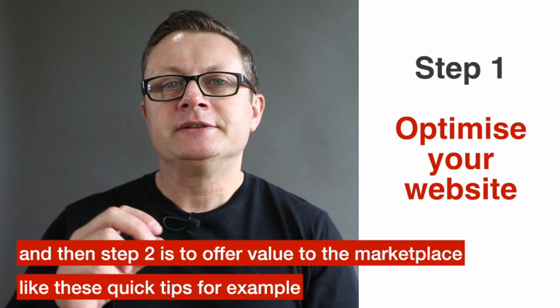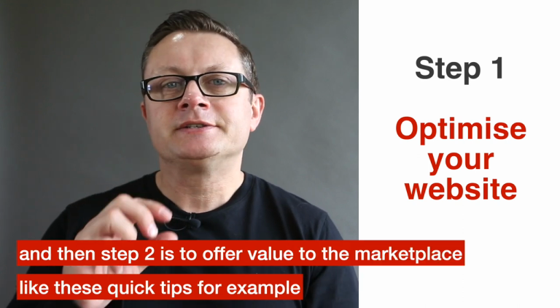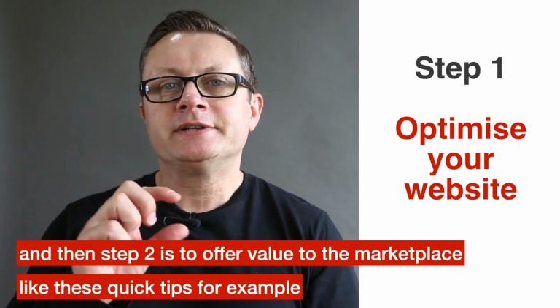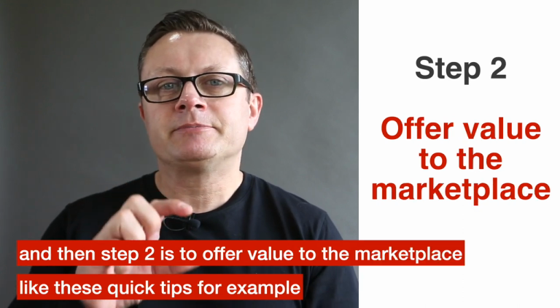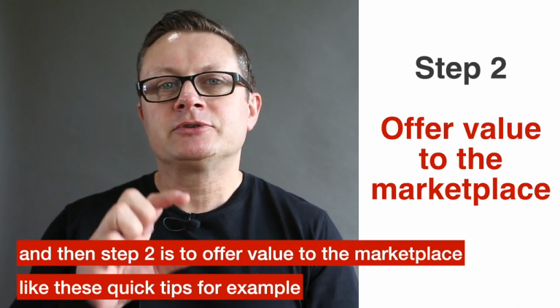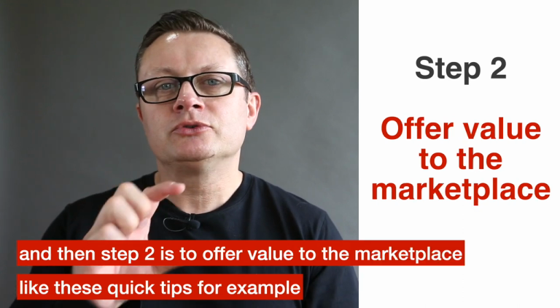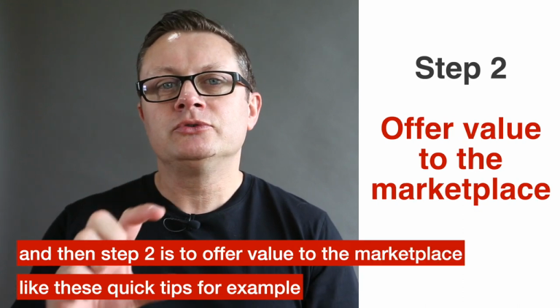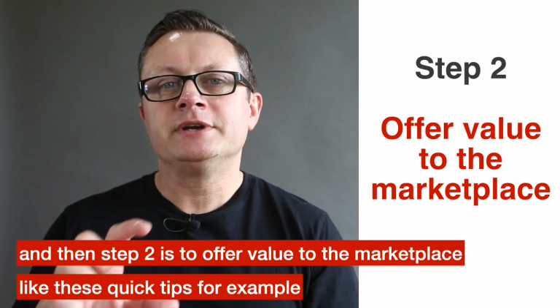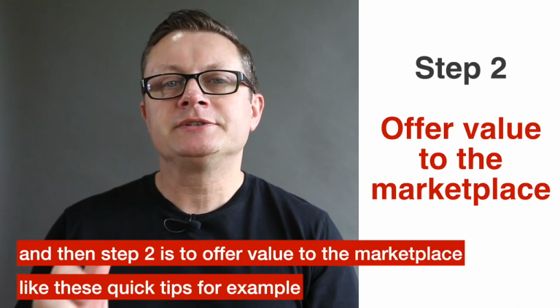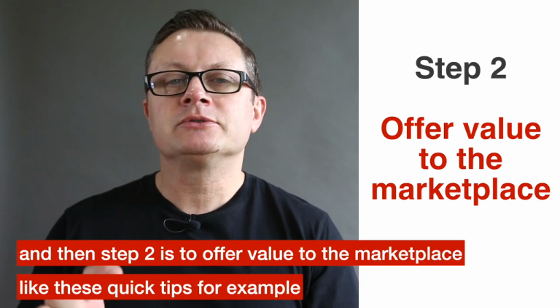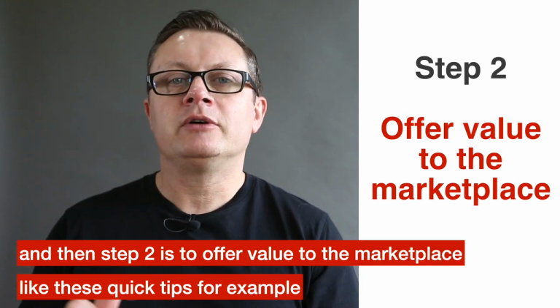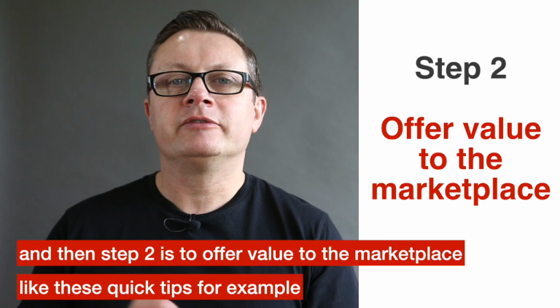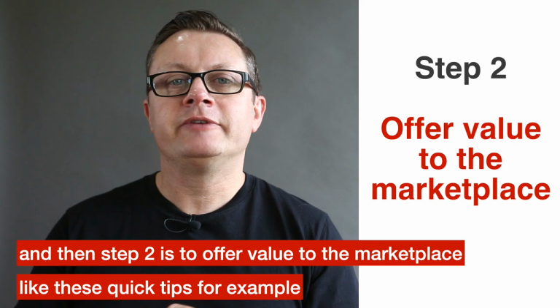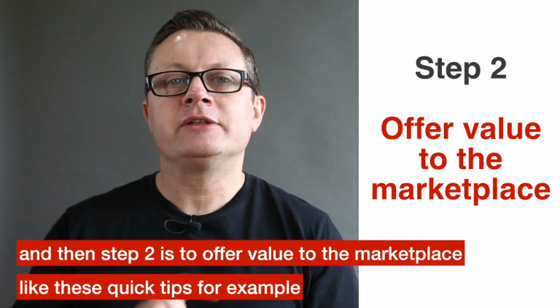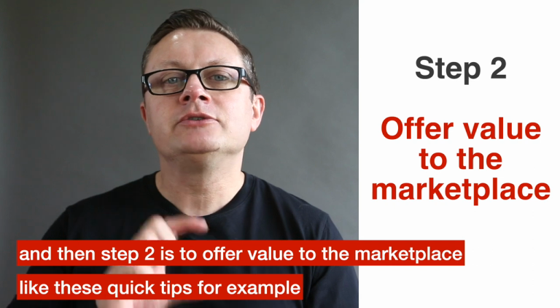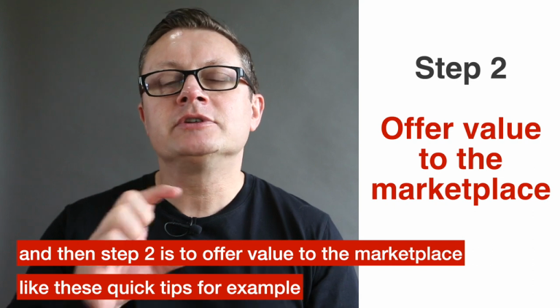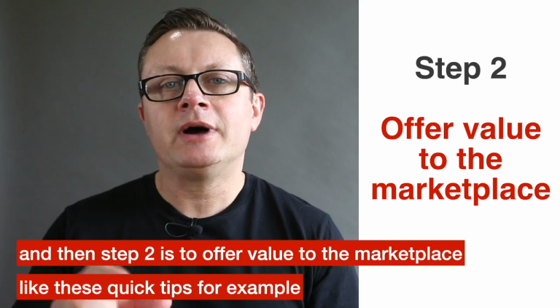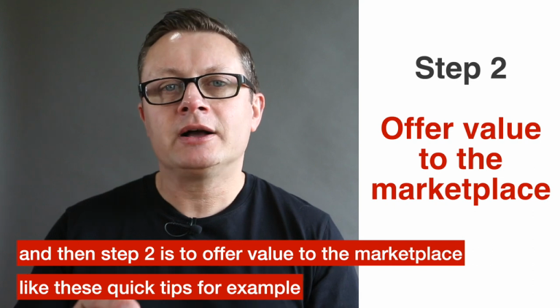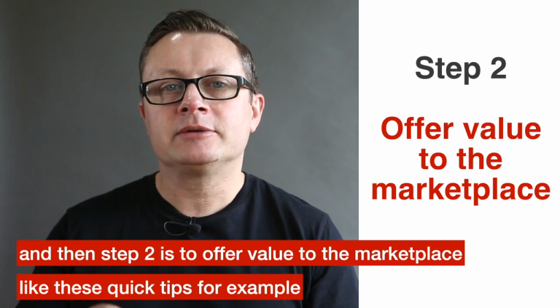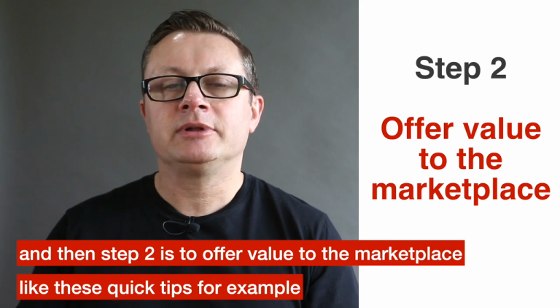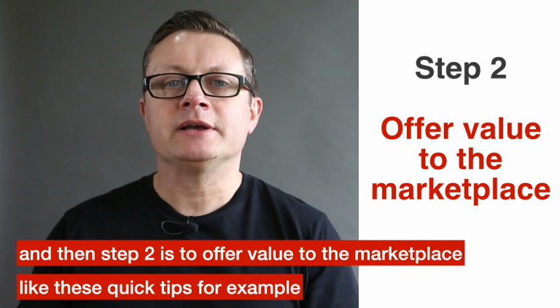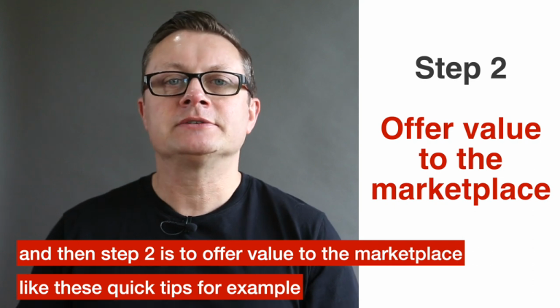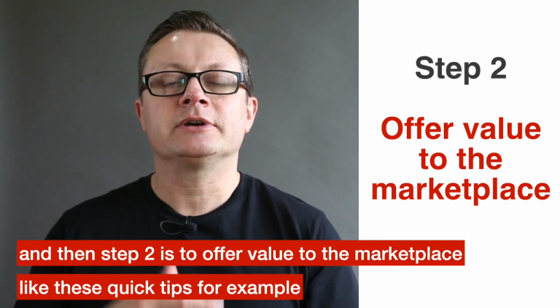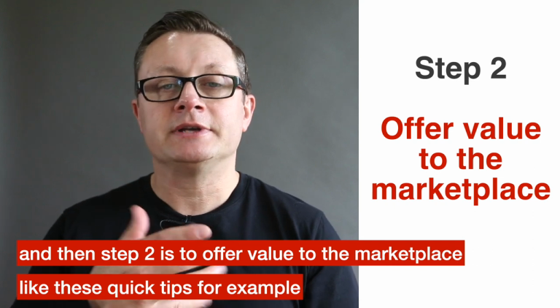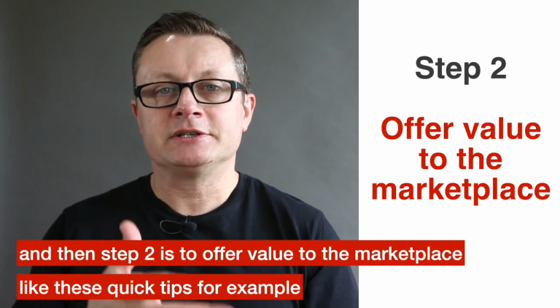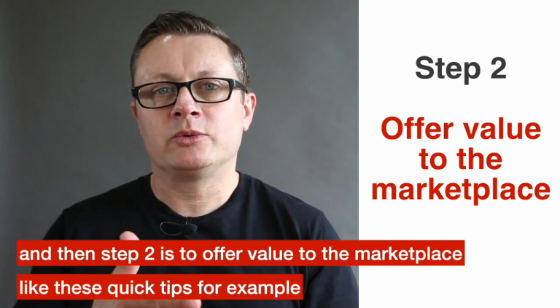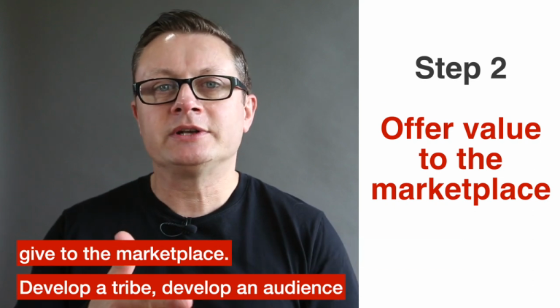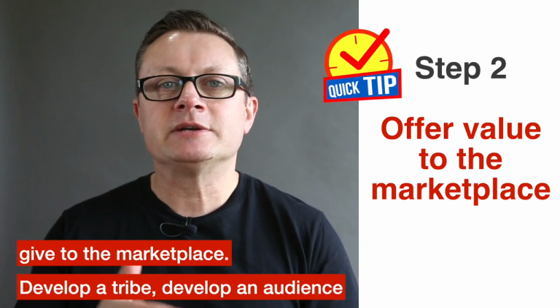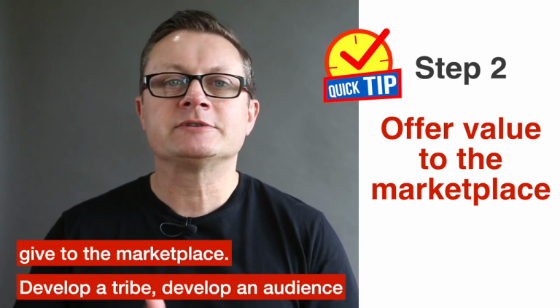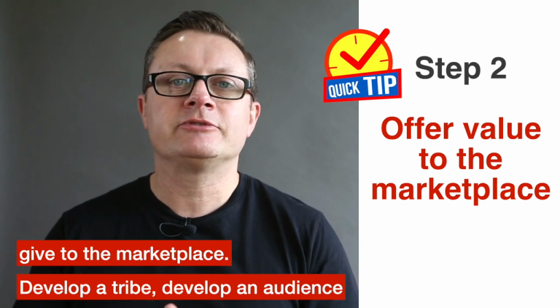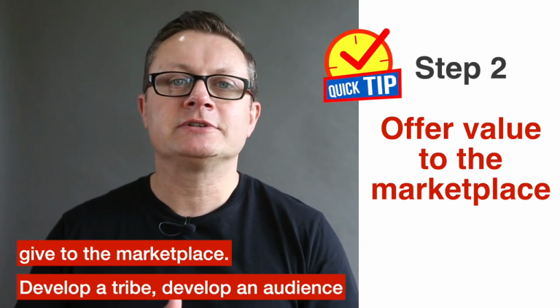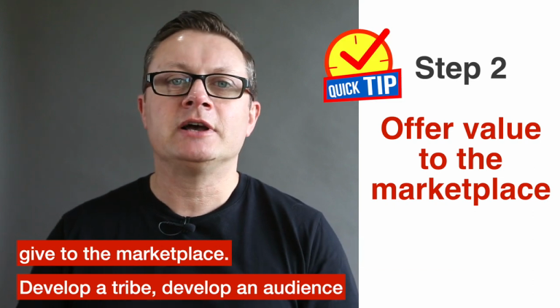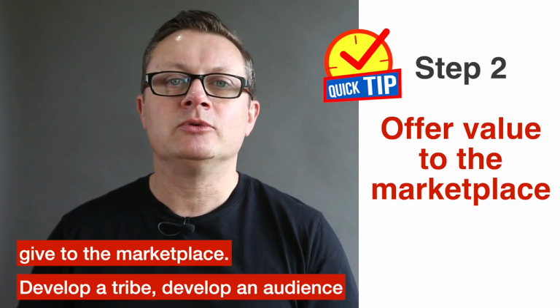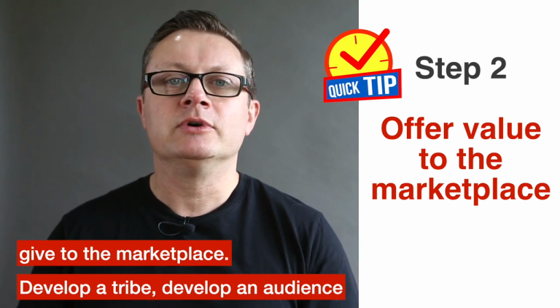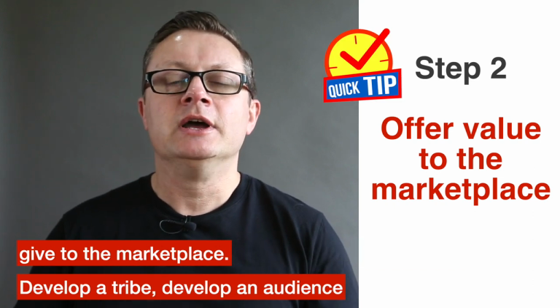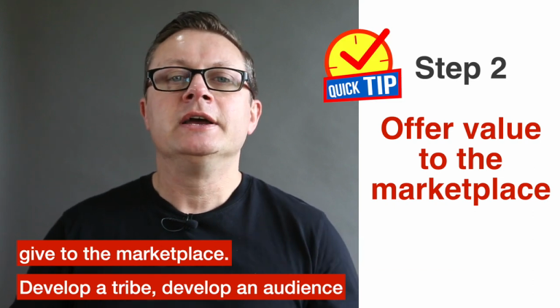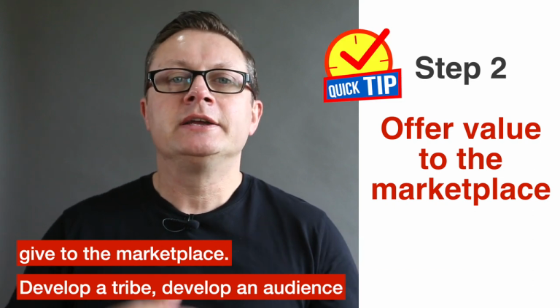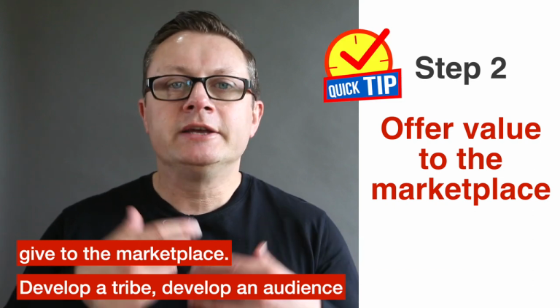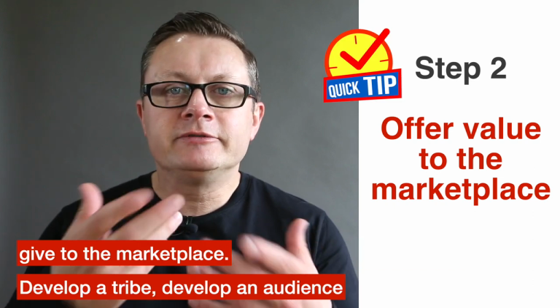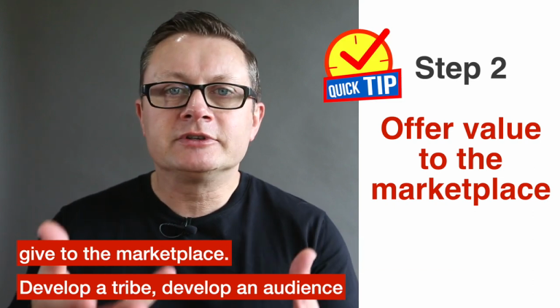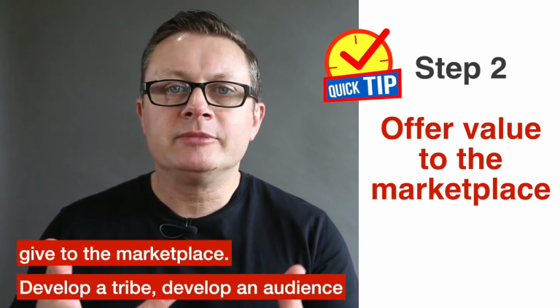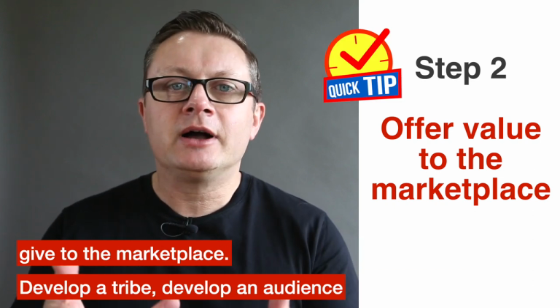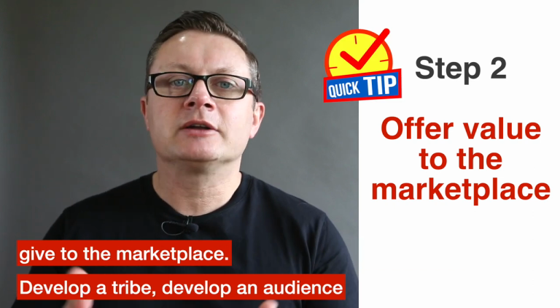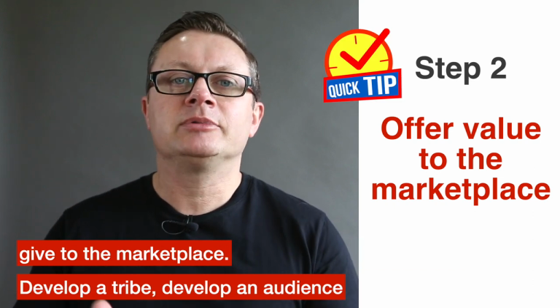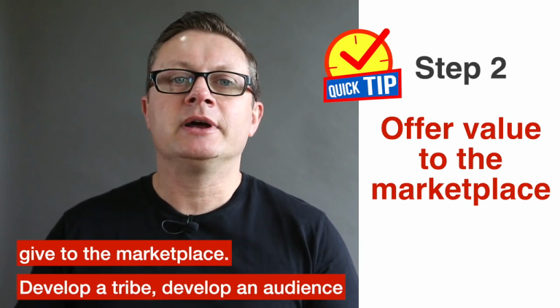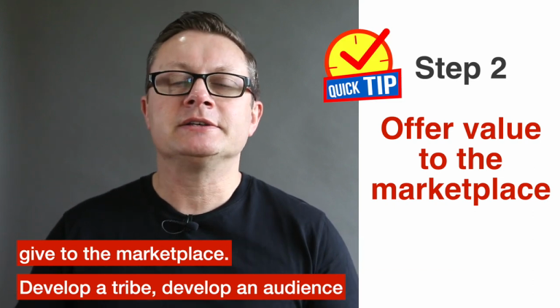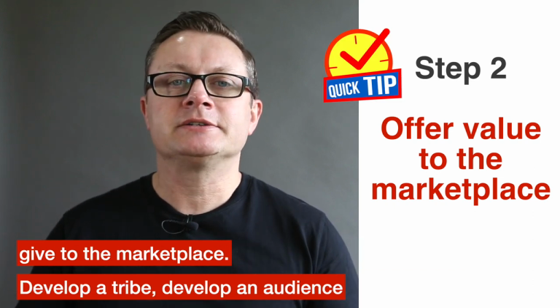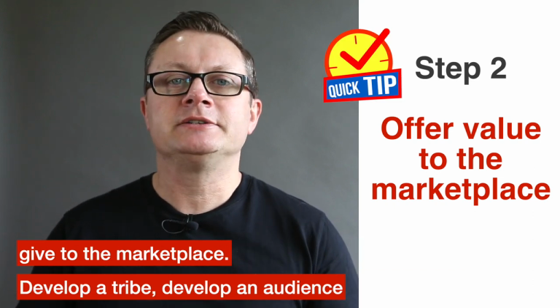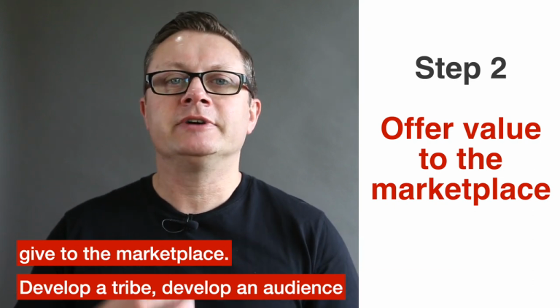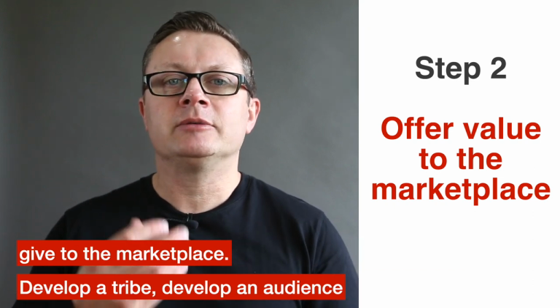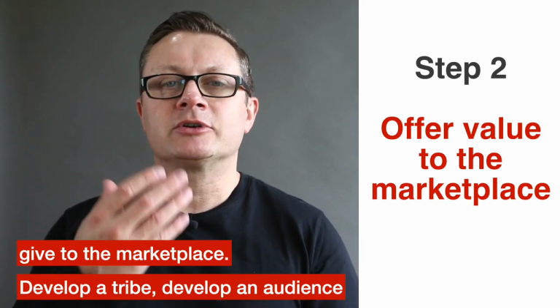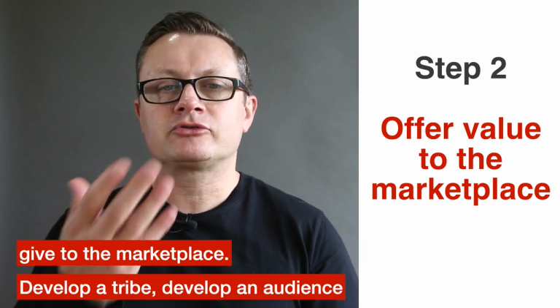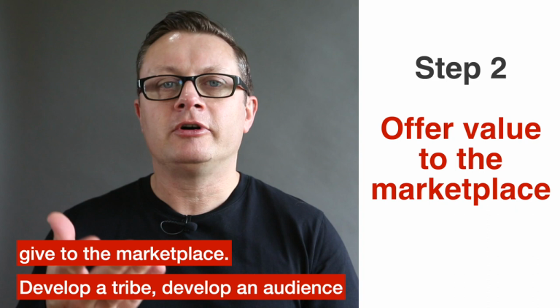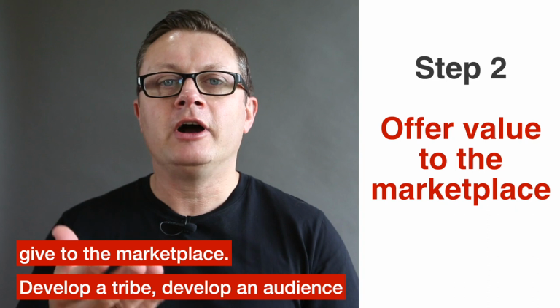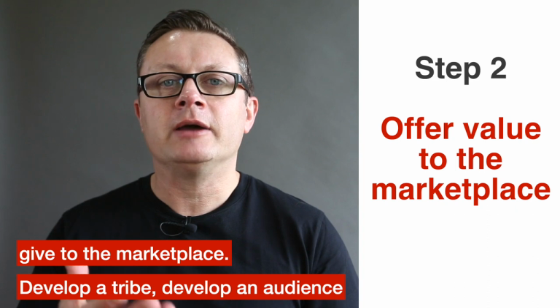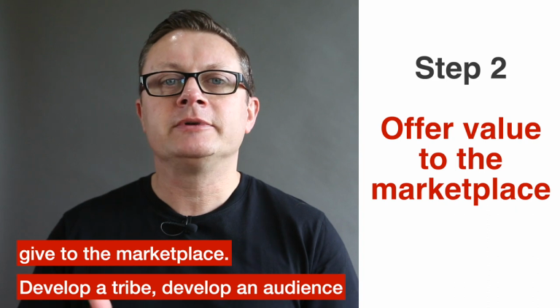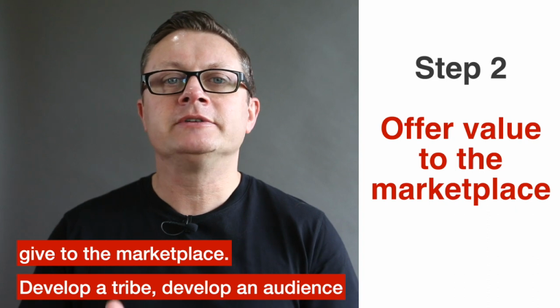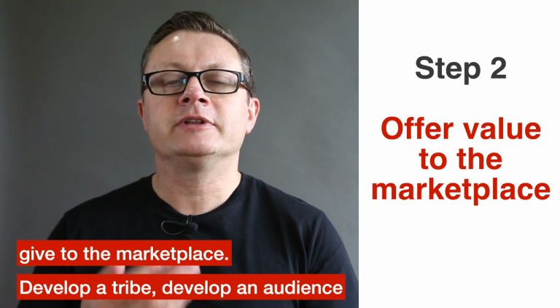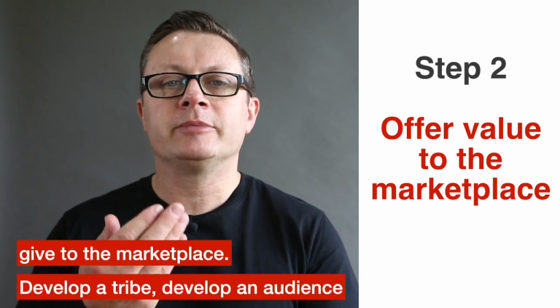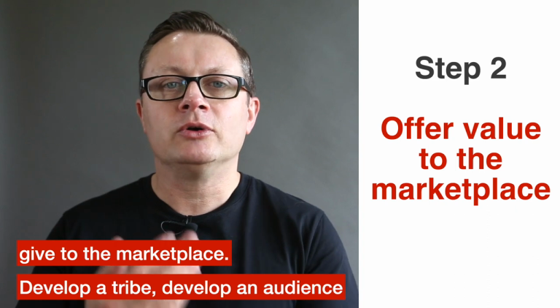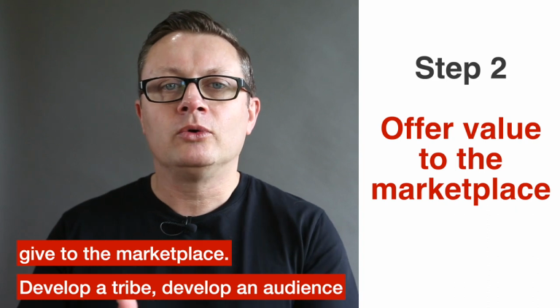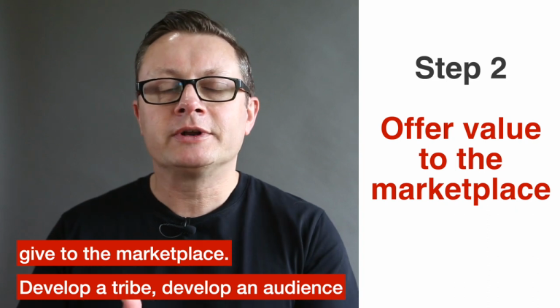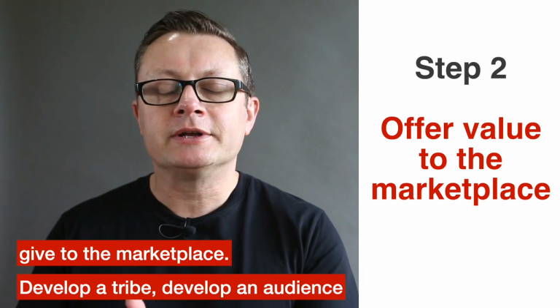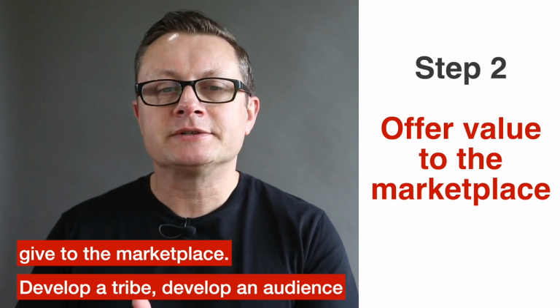Step two is to offer value to the marketplace — like these quick tips, for example. Give to the marketplace, develop a tribe, develop an audience.